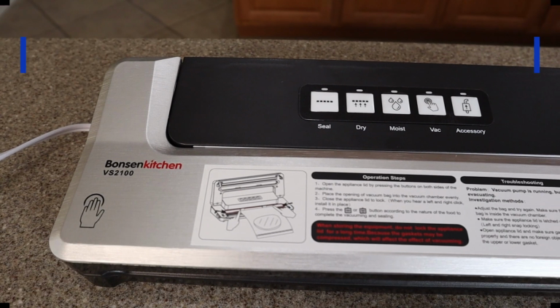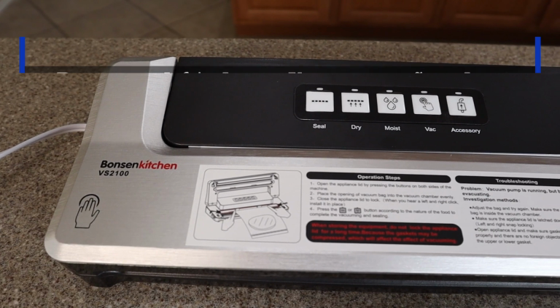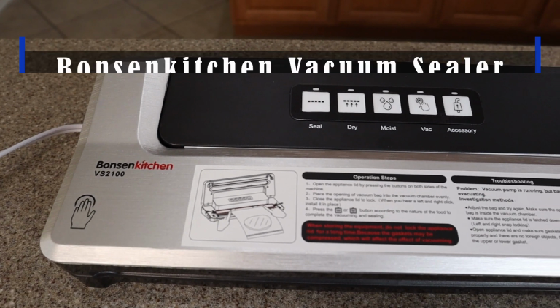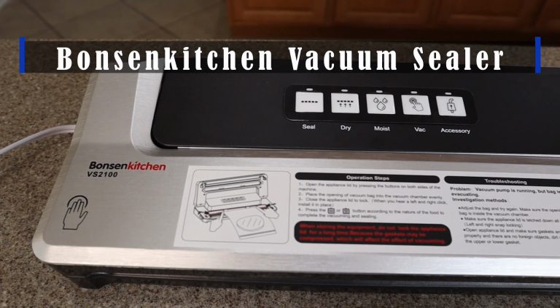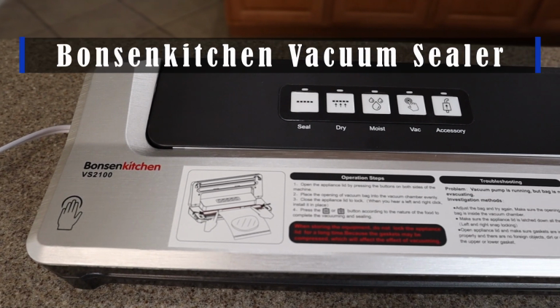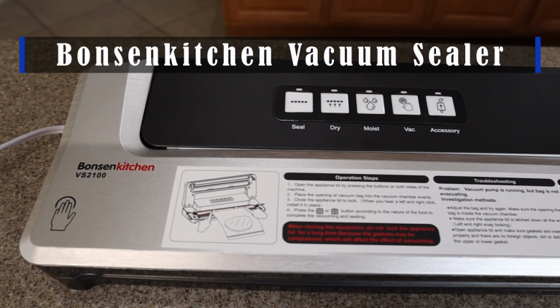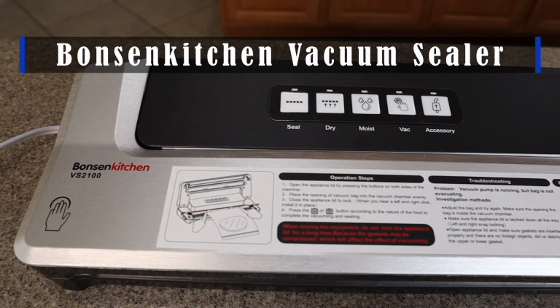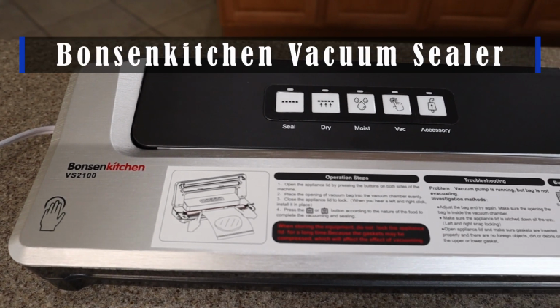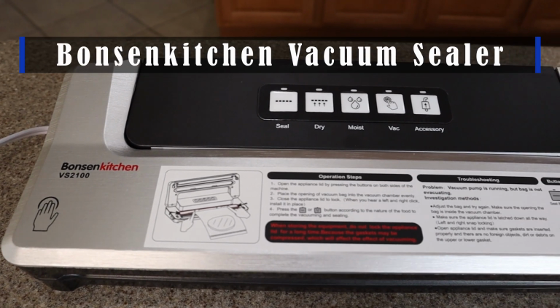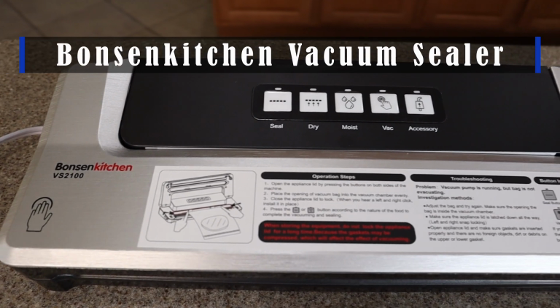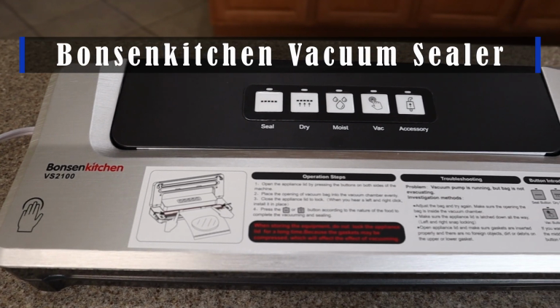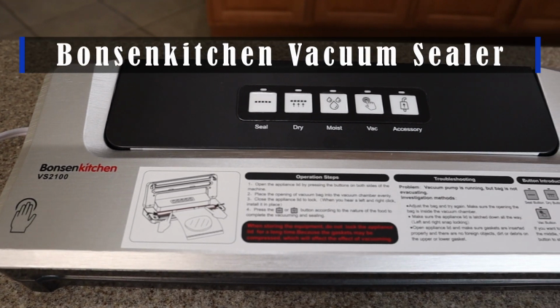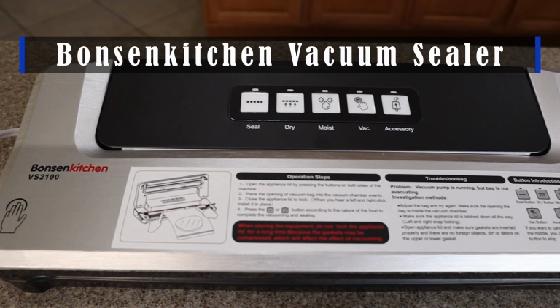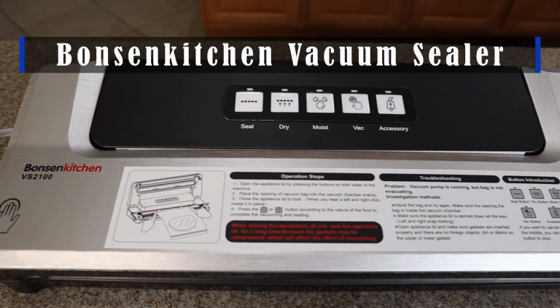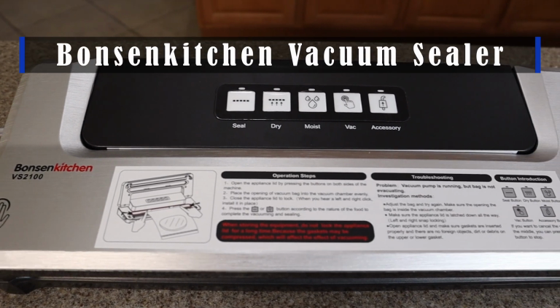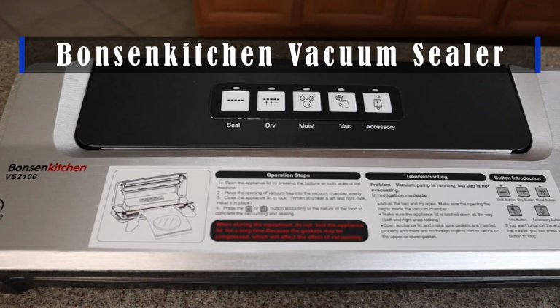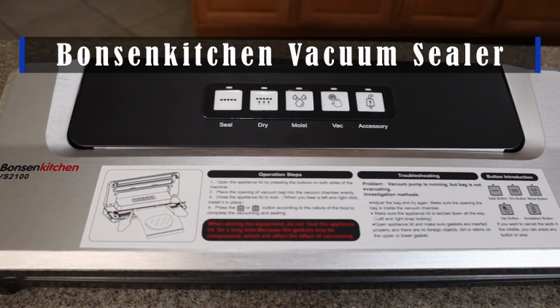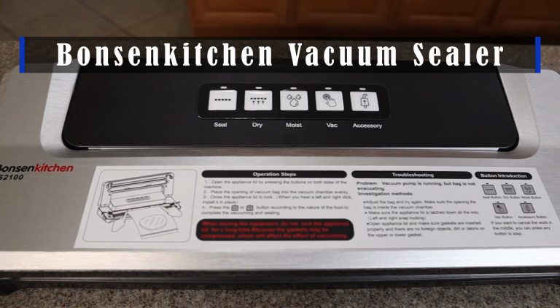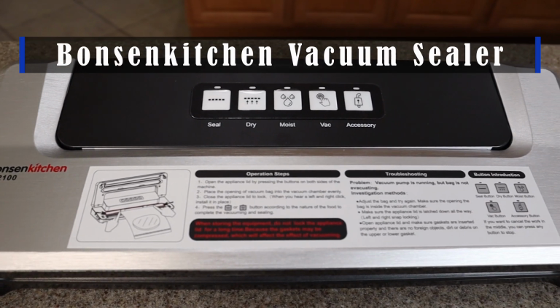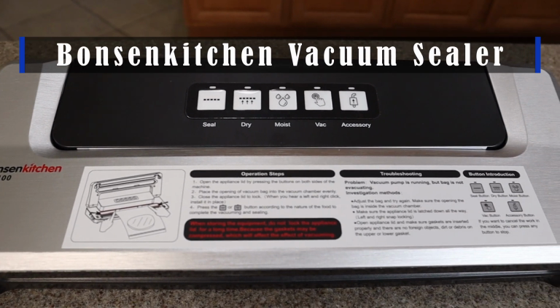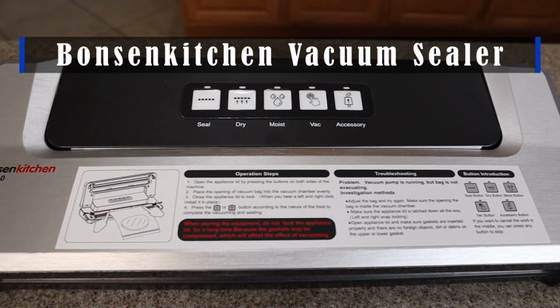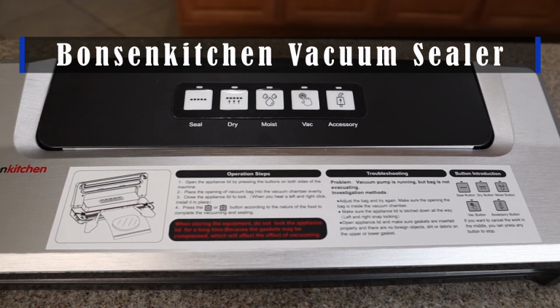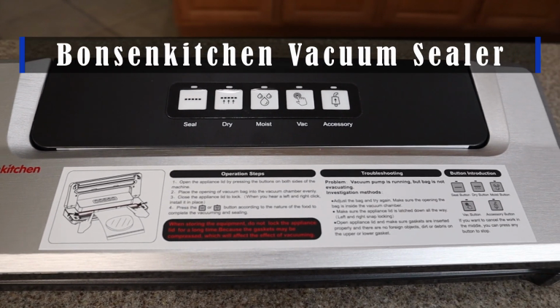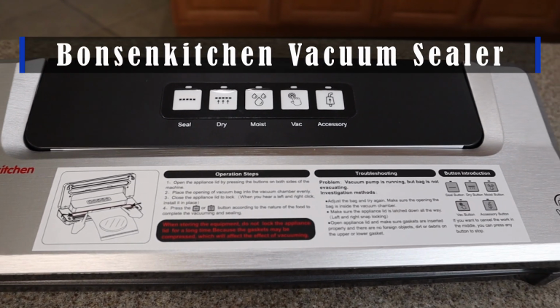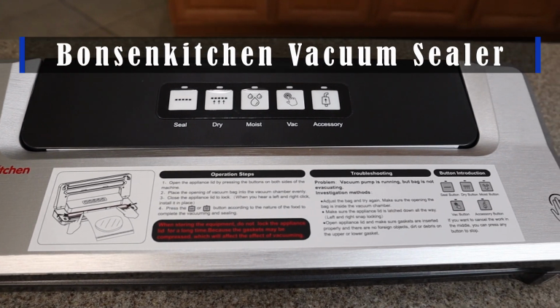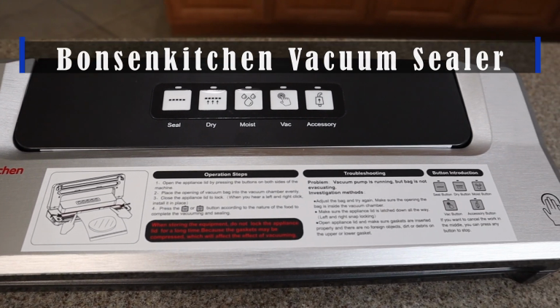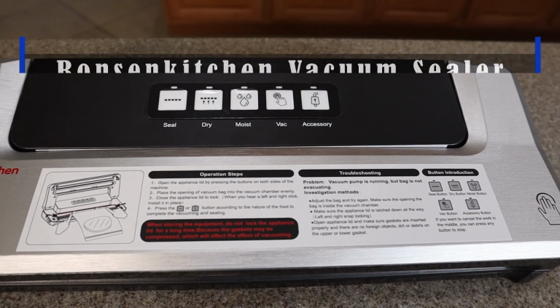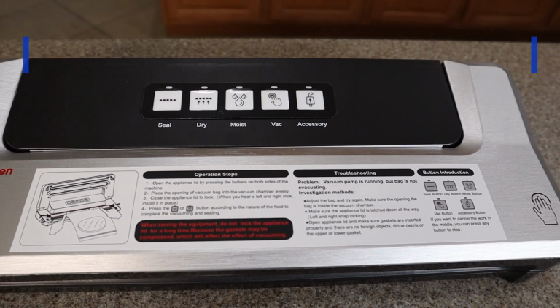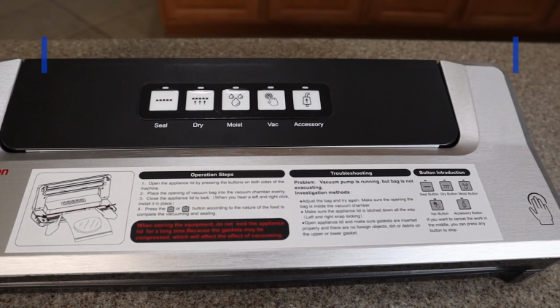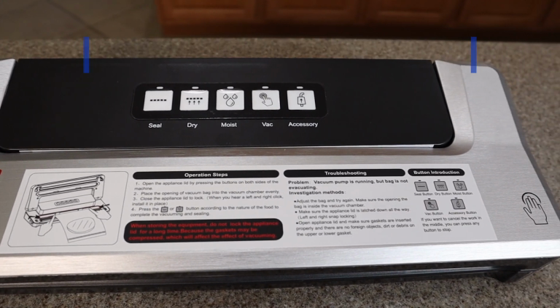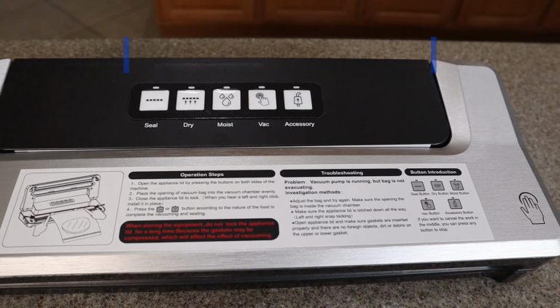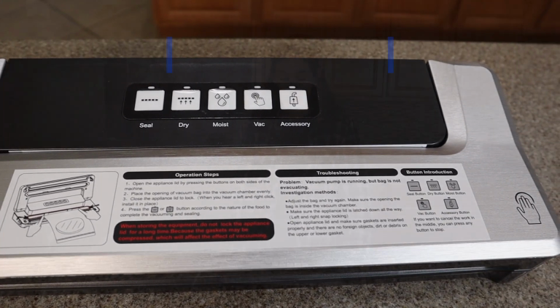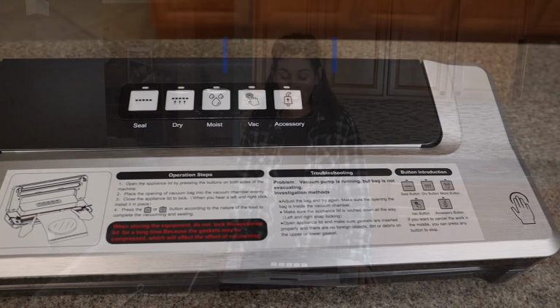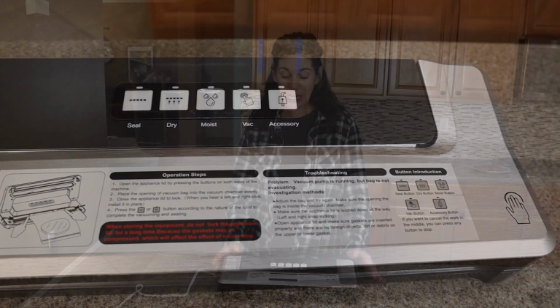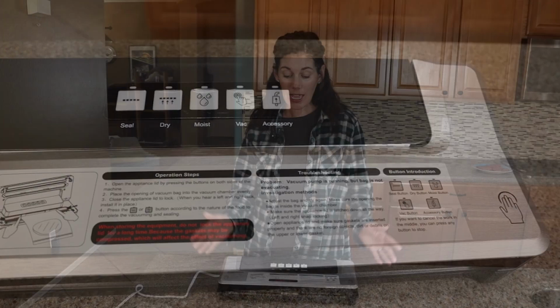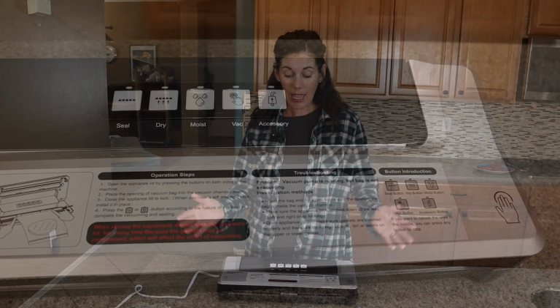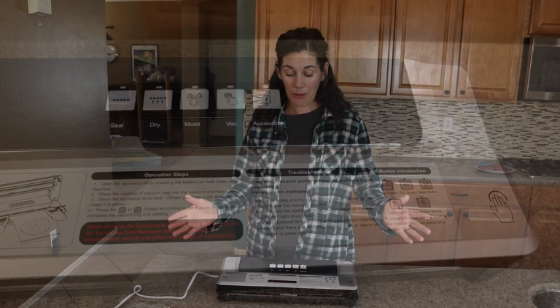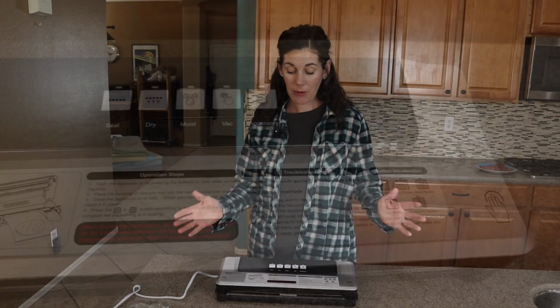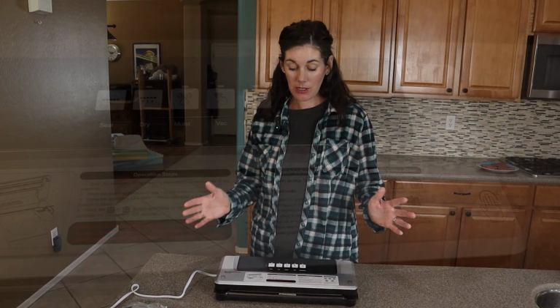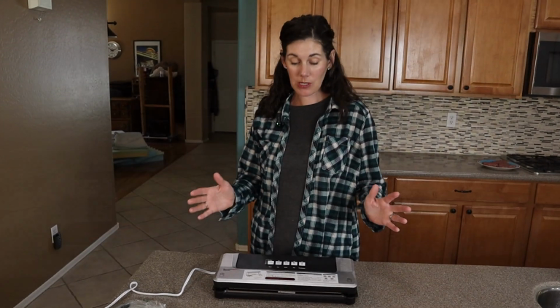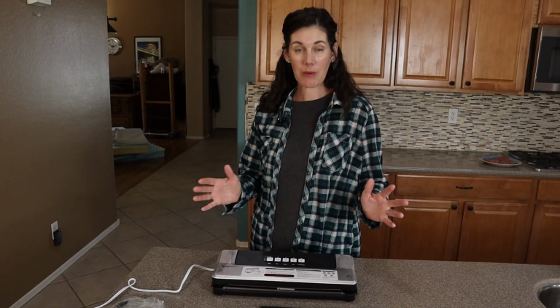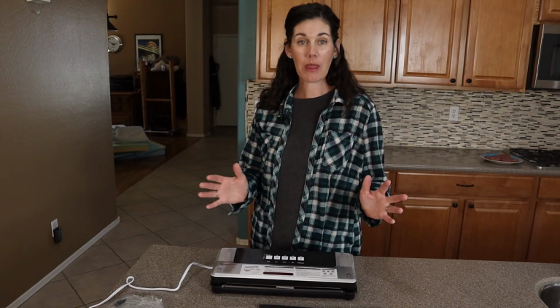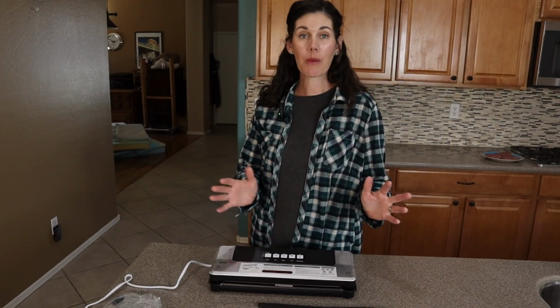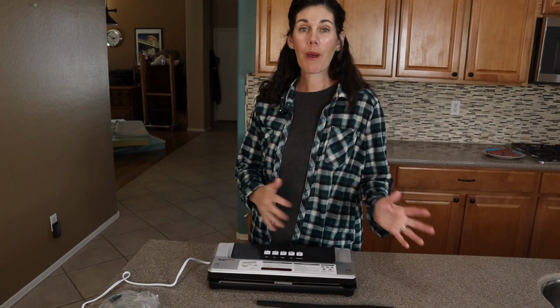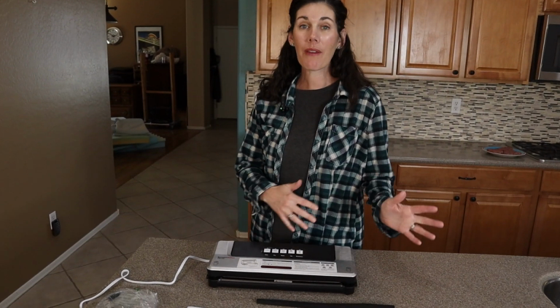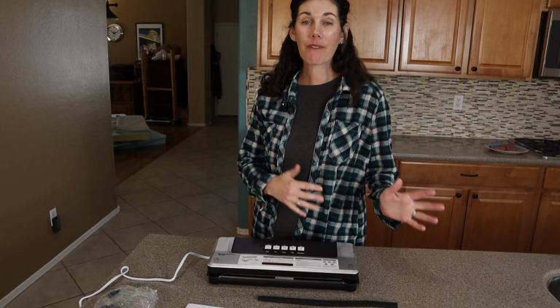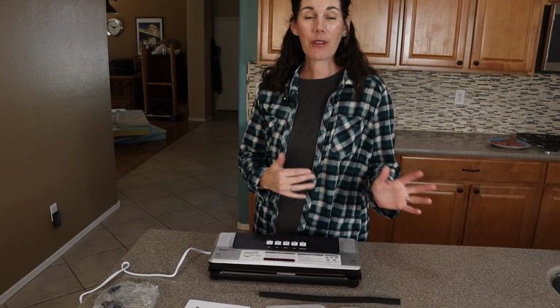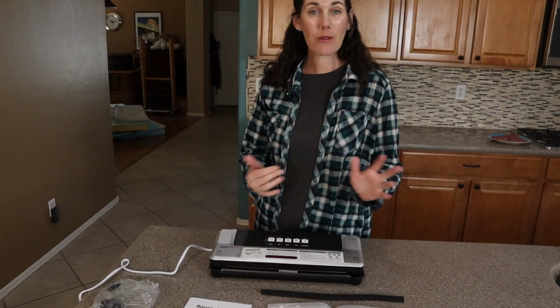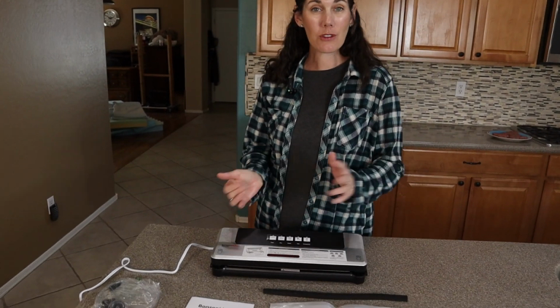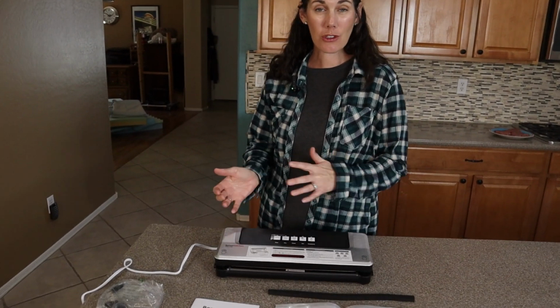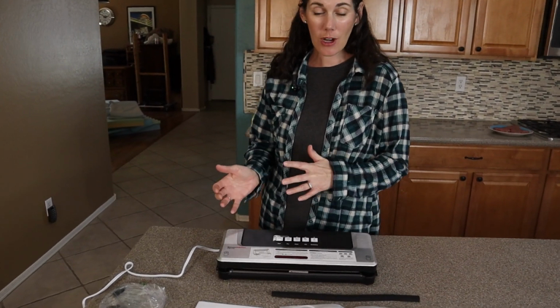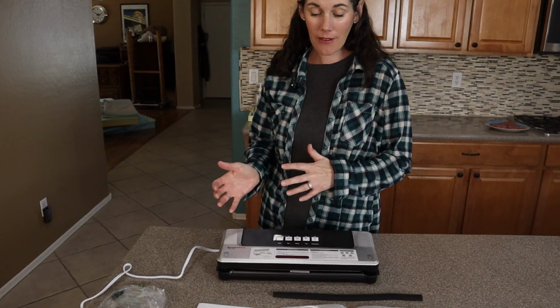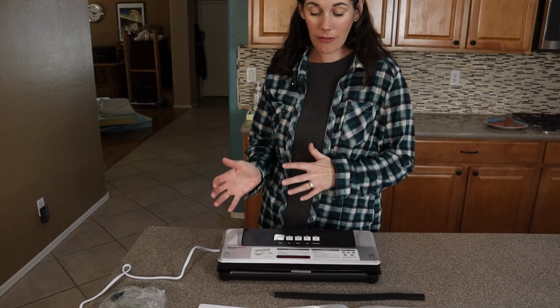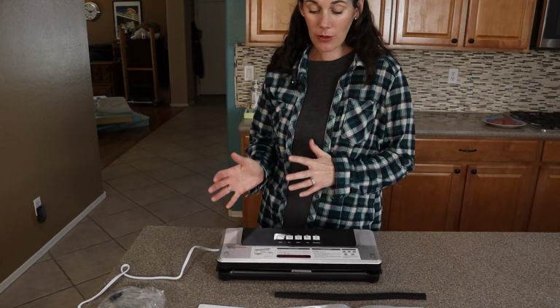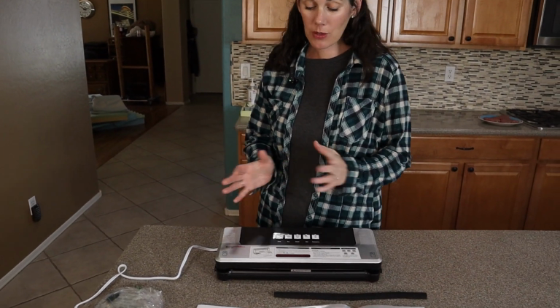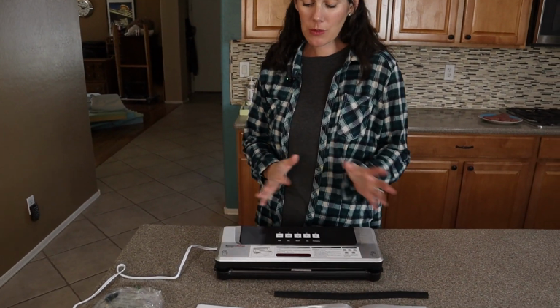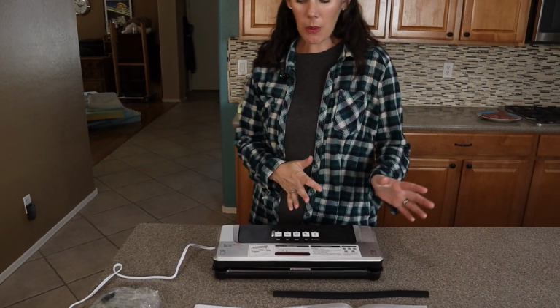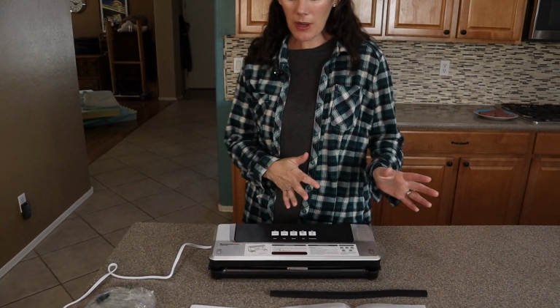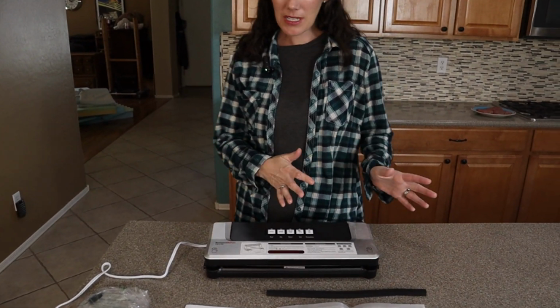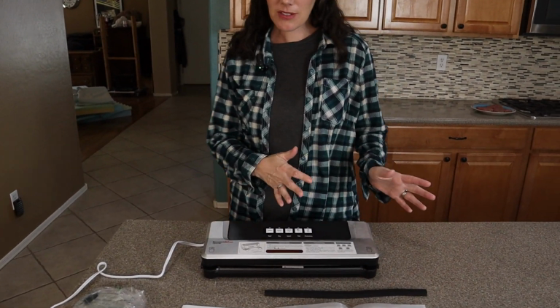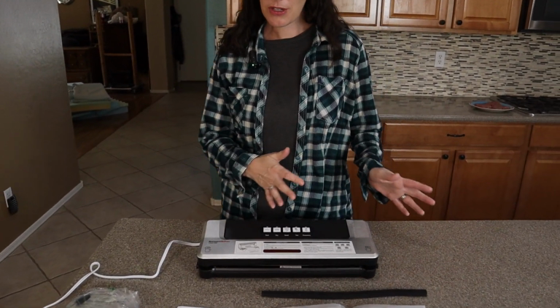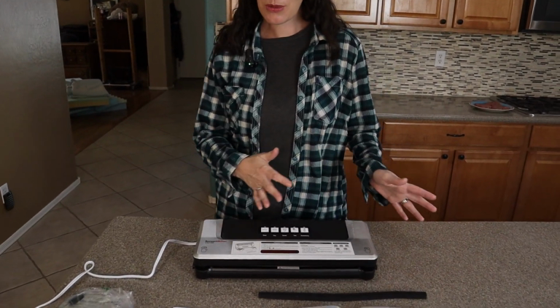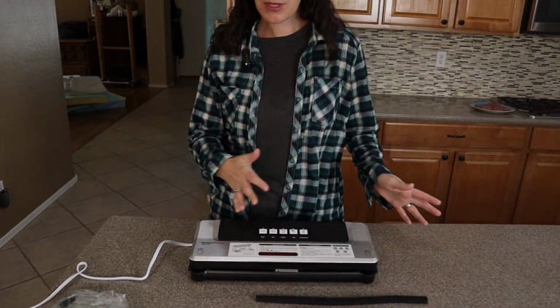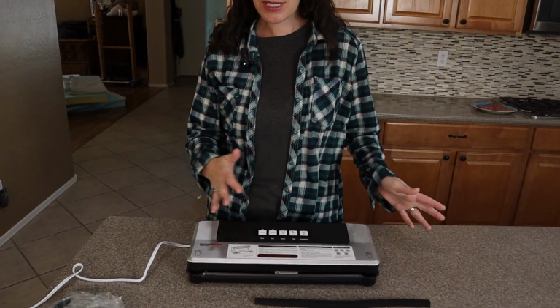Hey guys, this is the Bonson Kitchen Vacuum Sealer. It works with wet foods, dry foods, and moist foods.